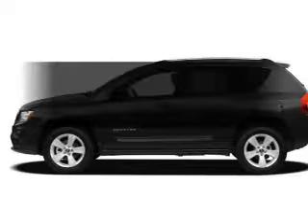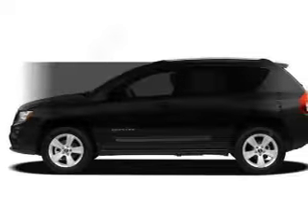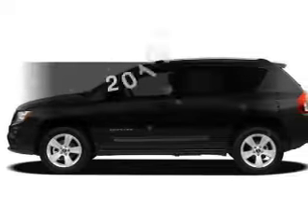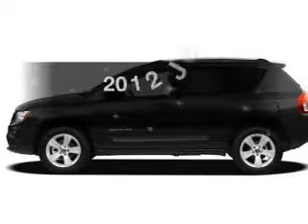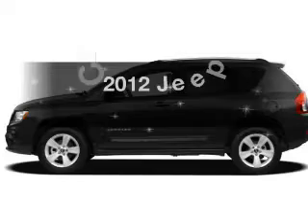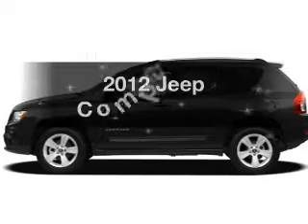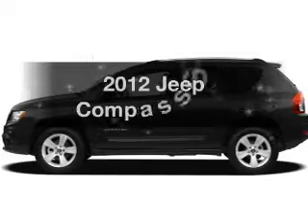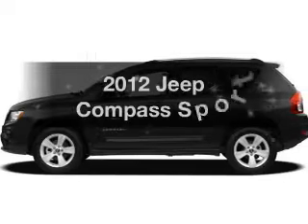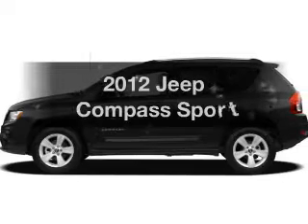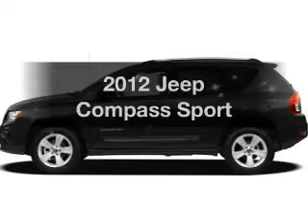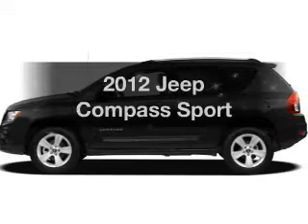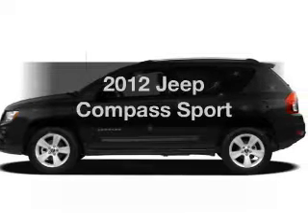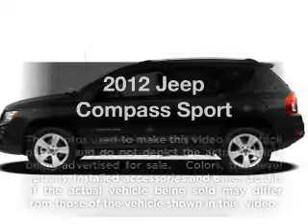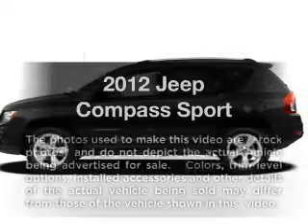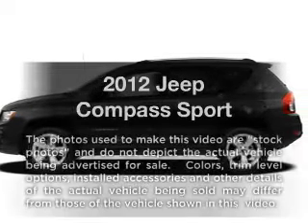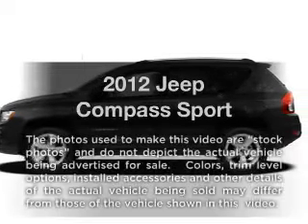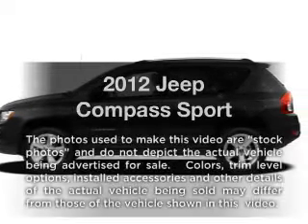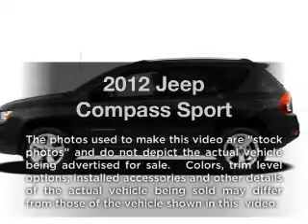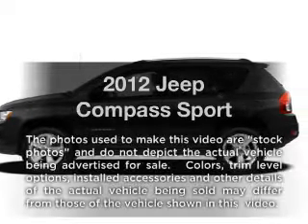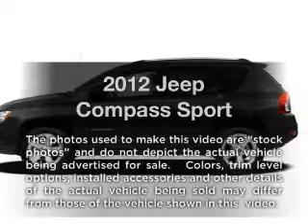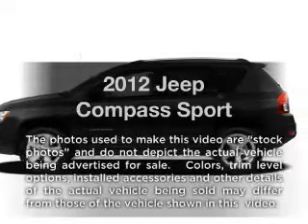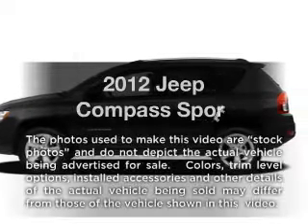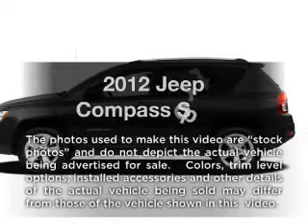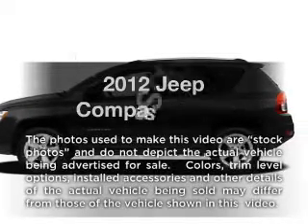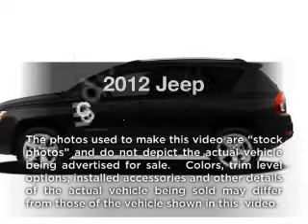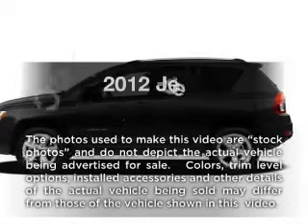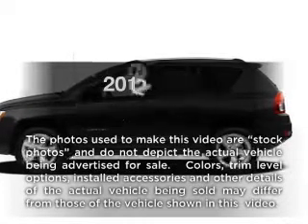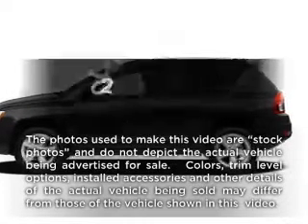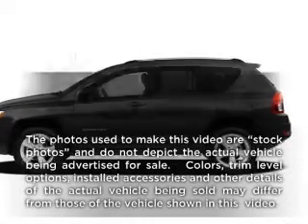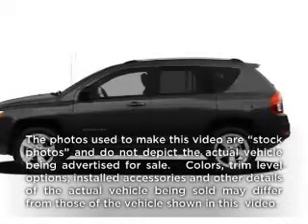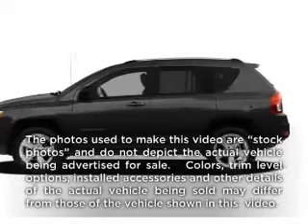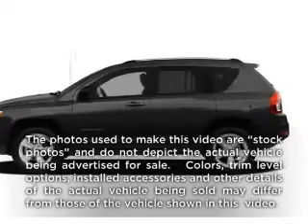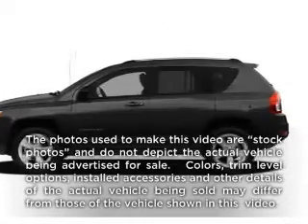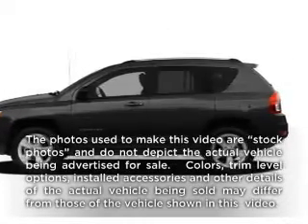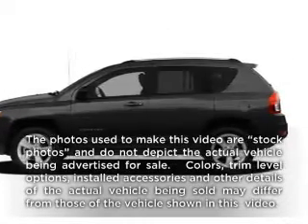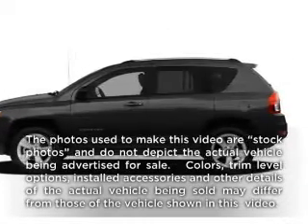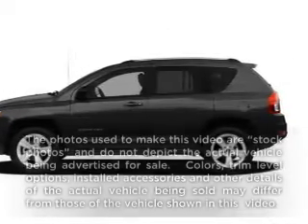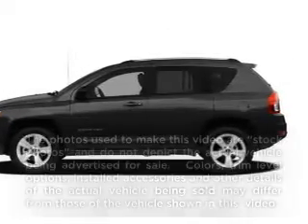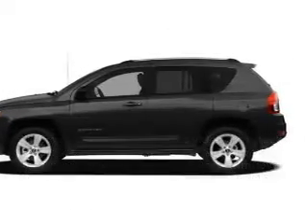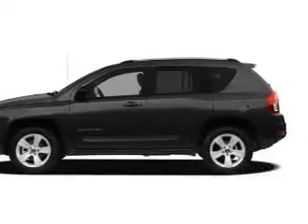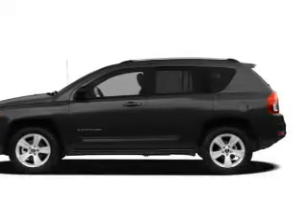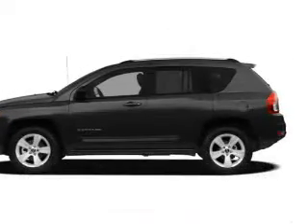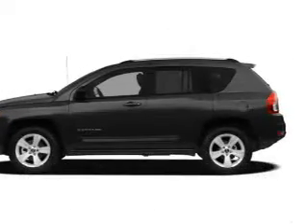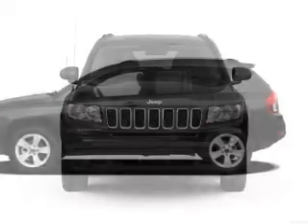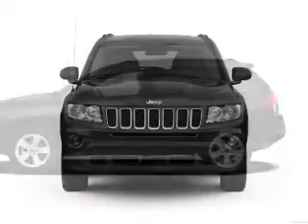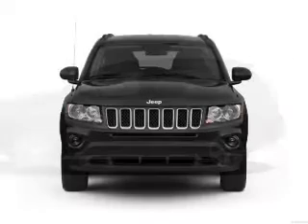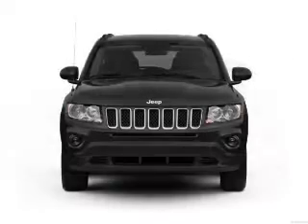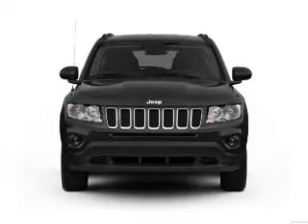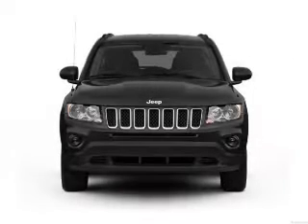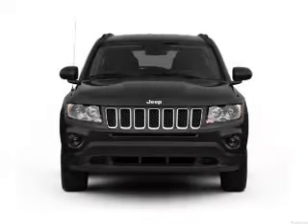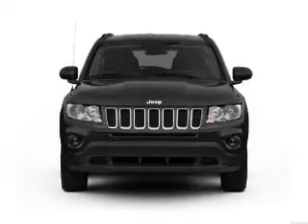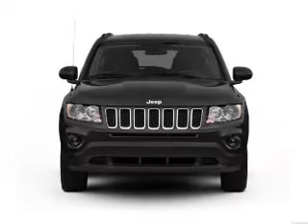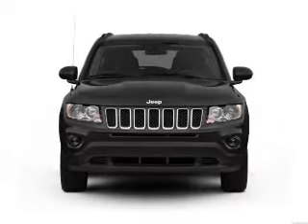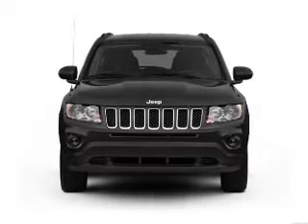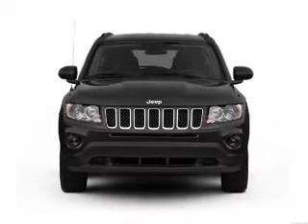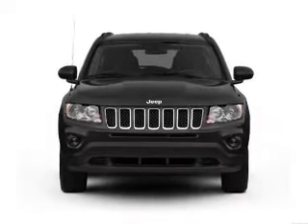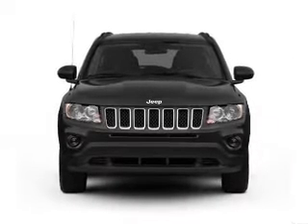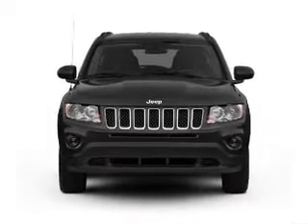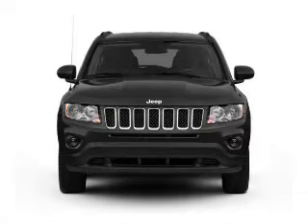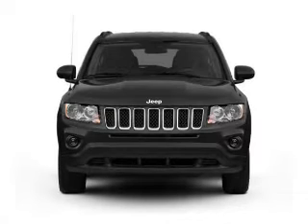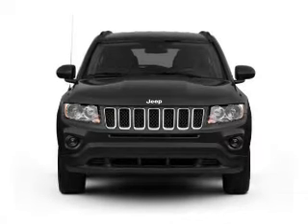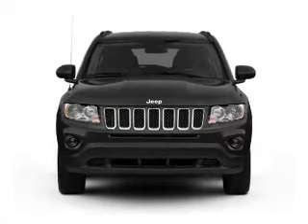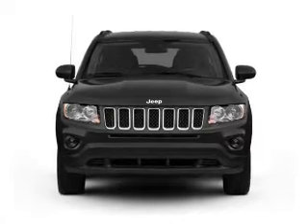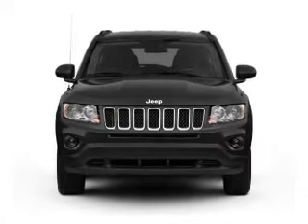Get noticed in this 2012 Jeep Compass. If you're looking for a first-rate auto, this one could be yours today.